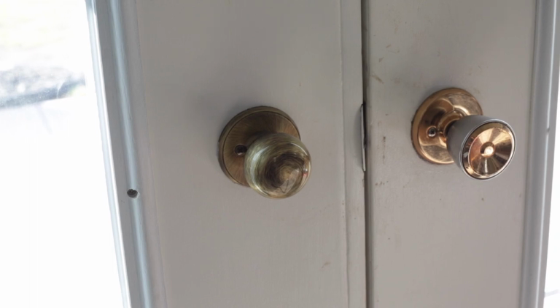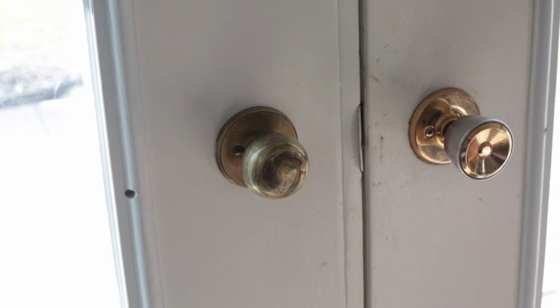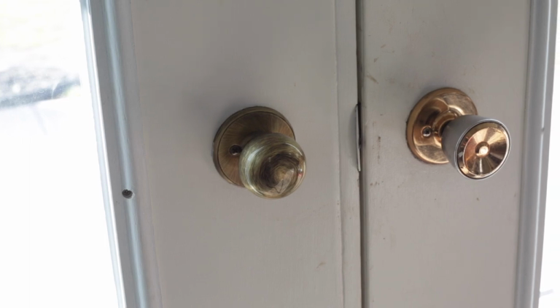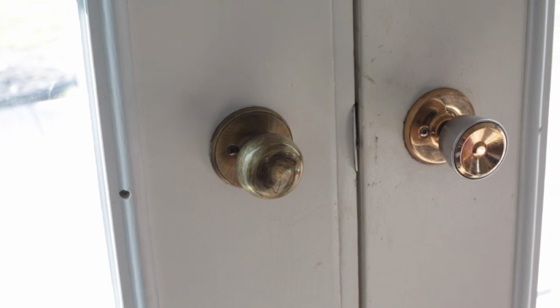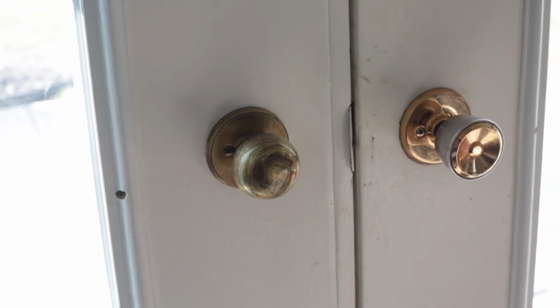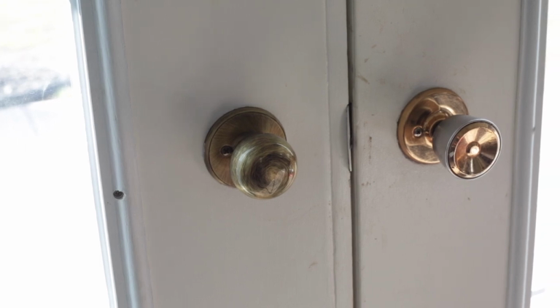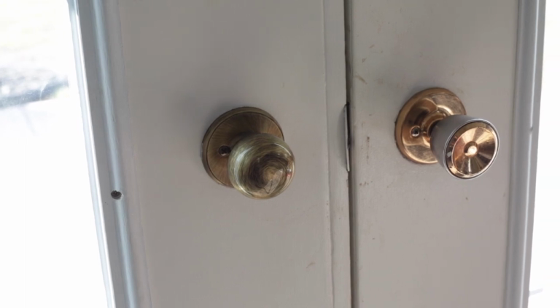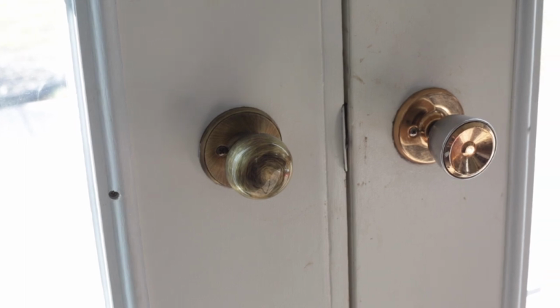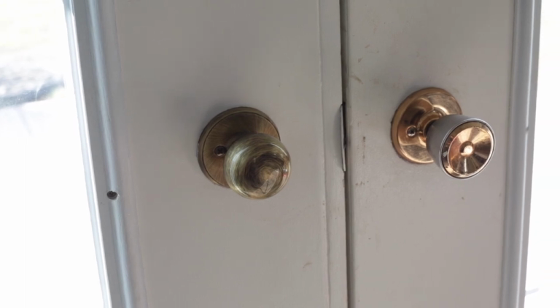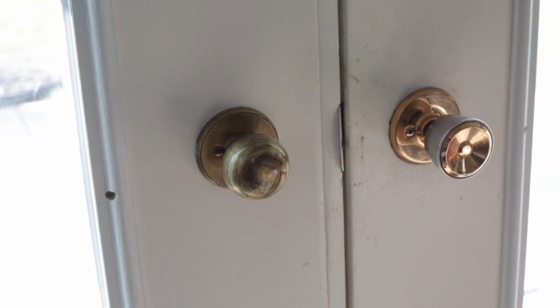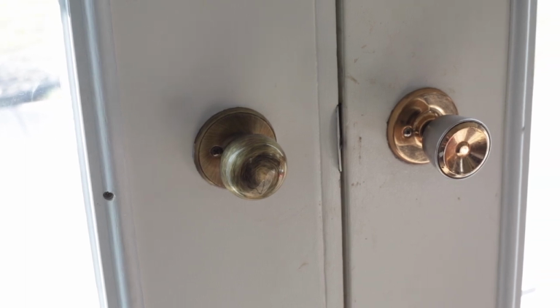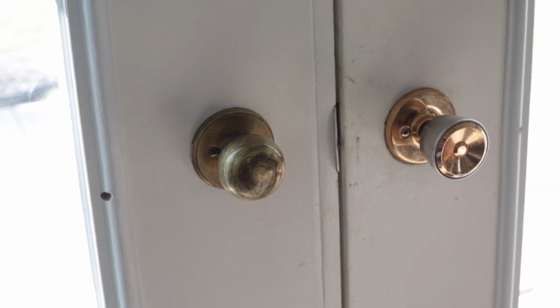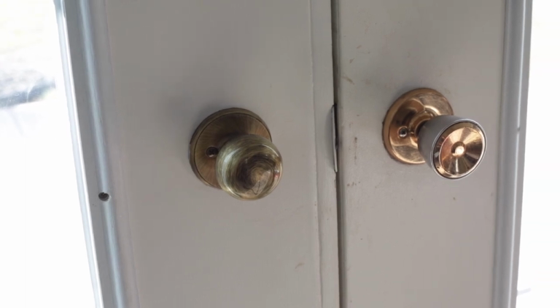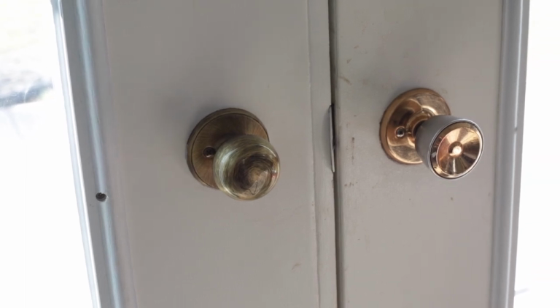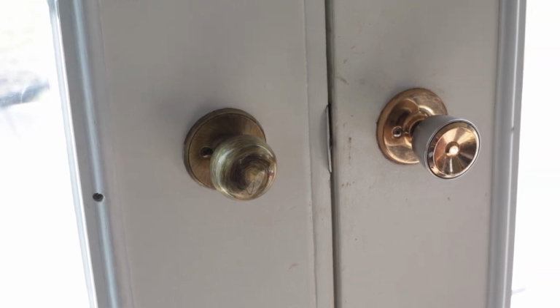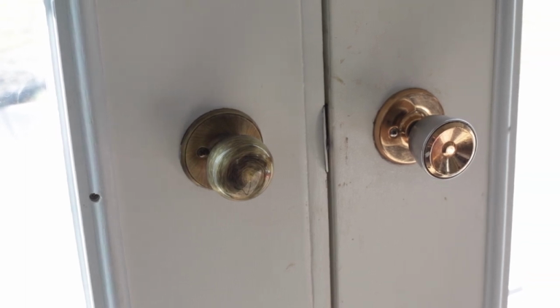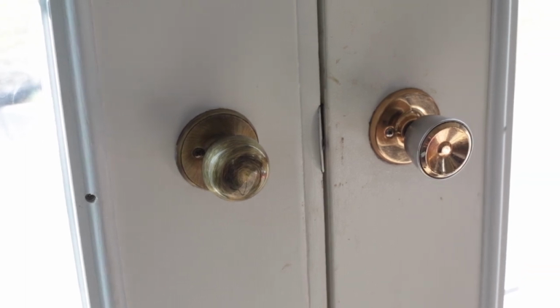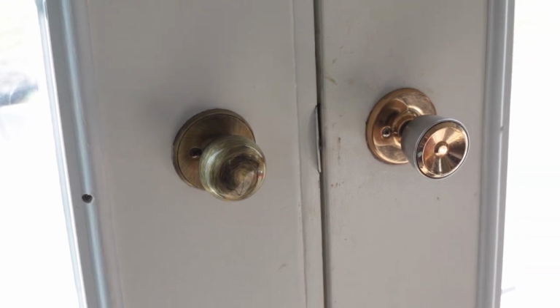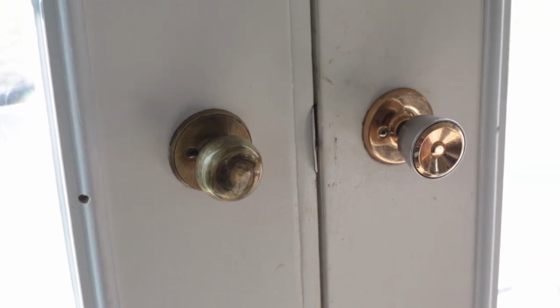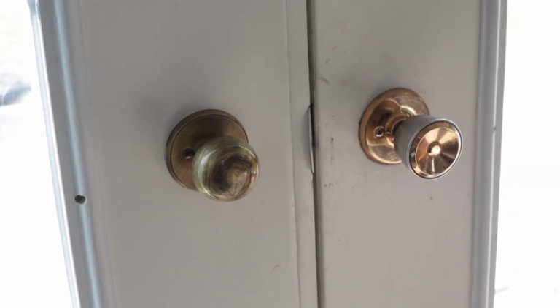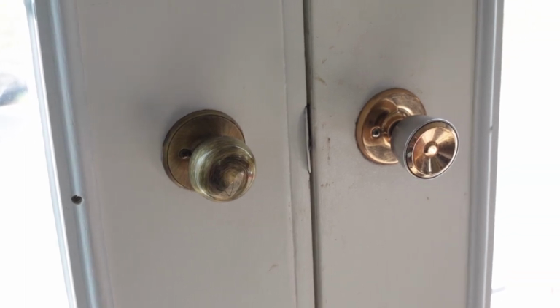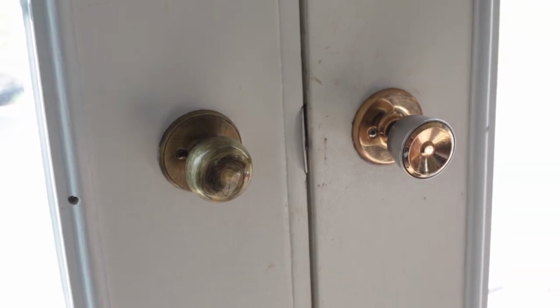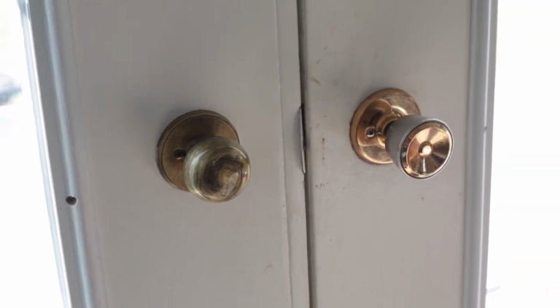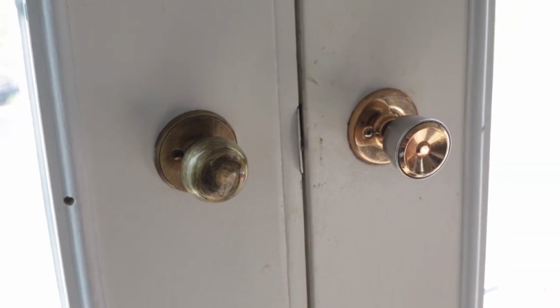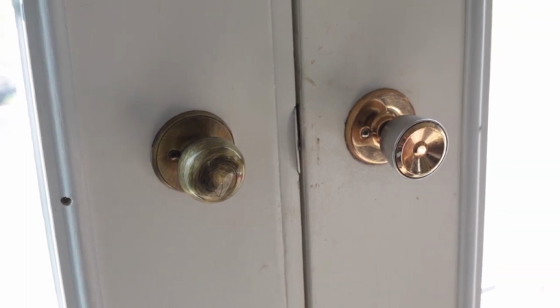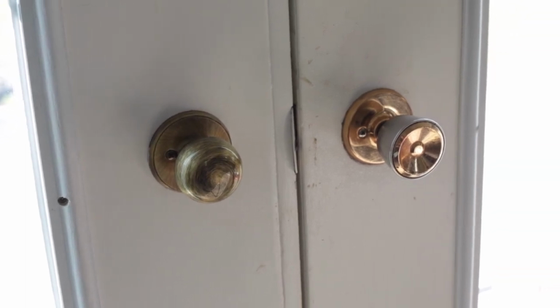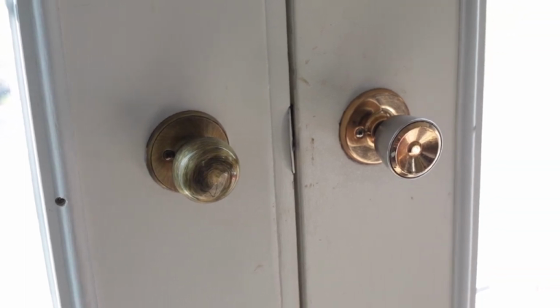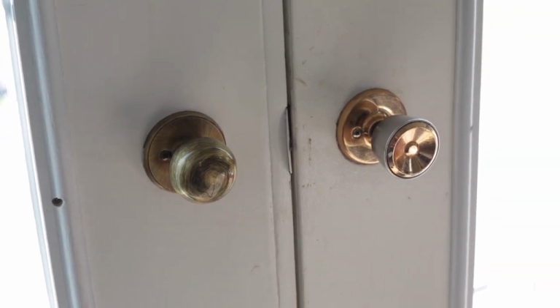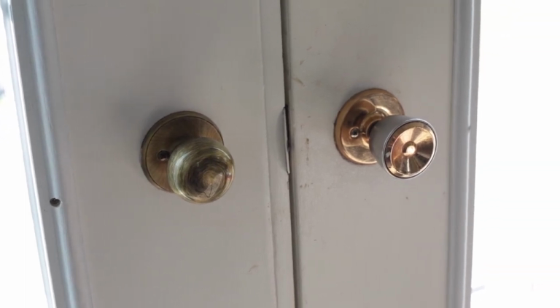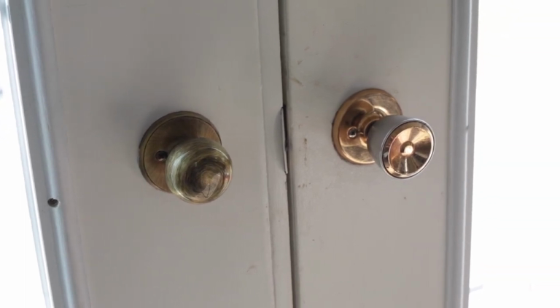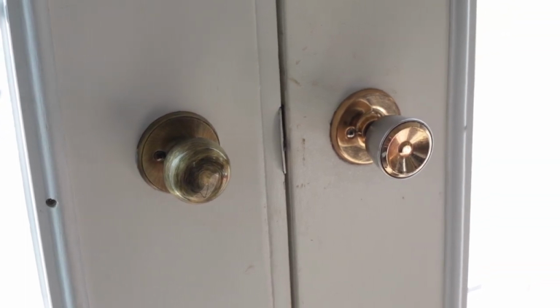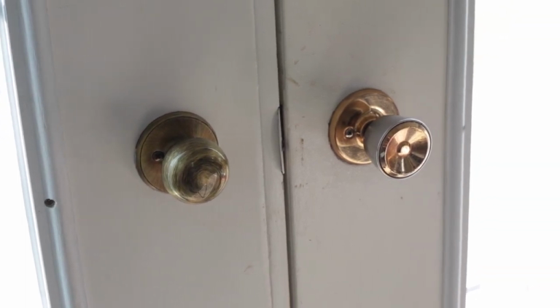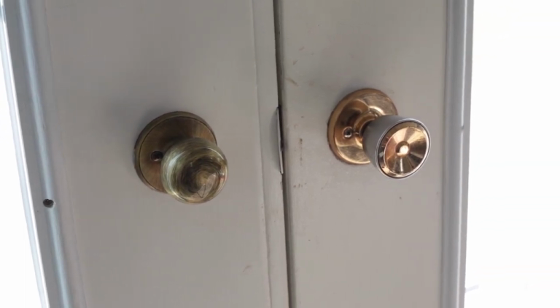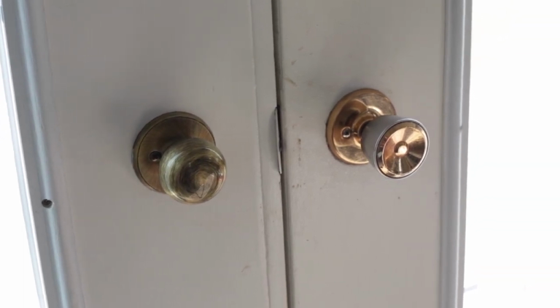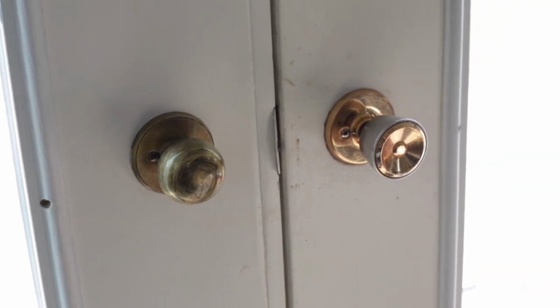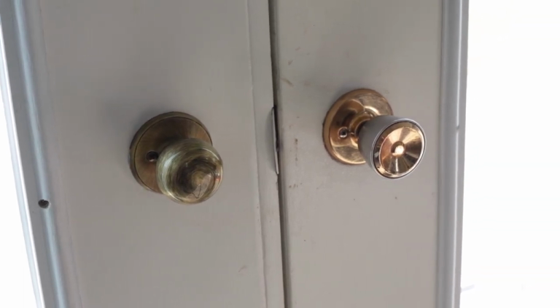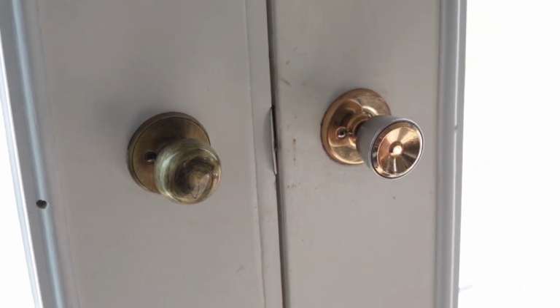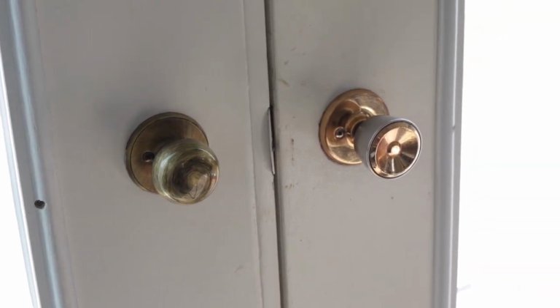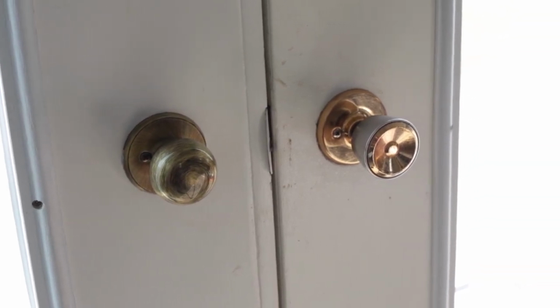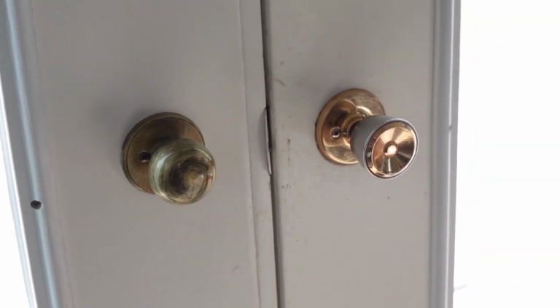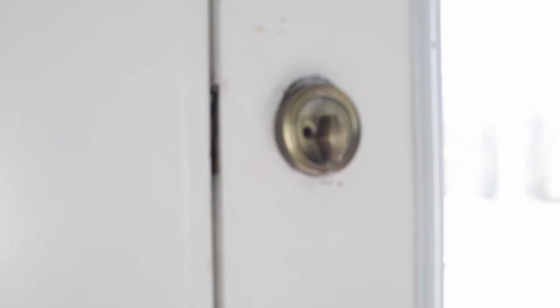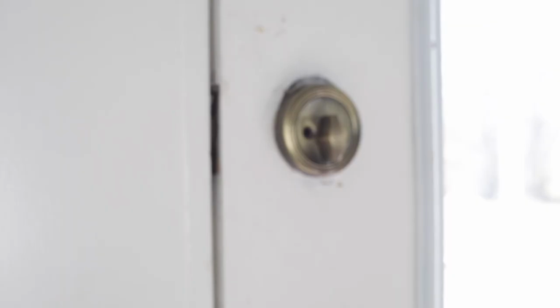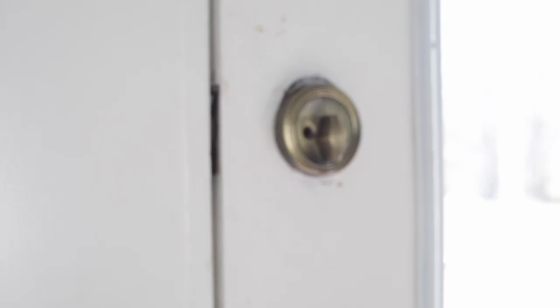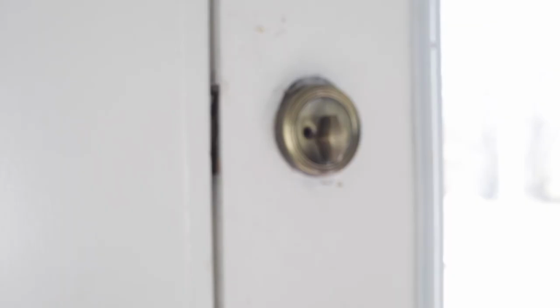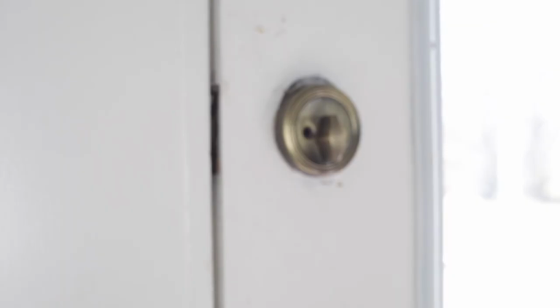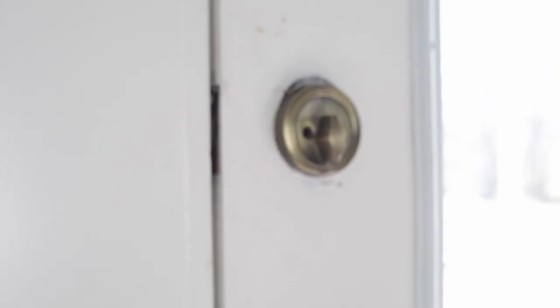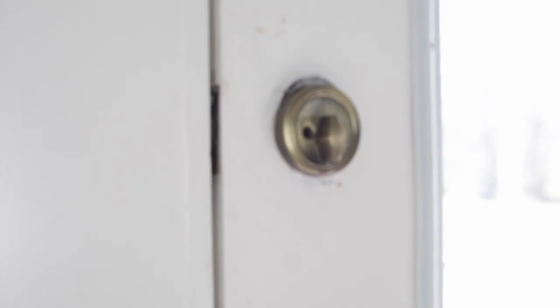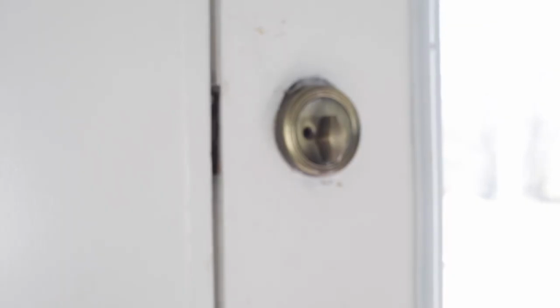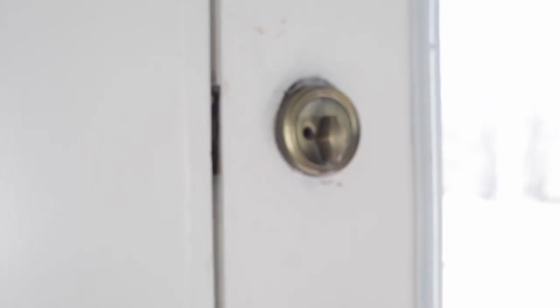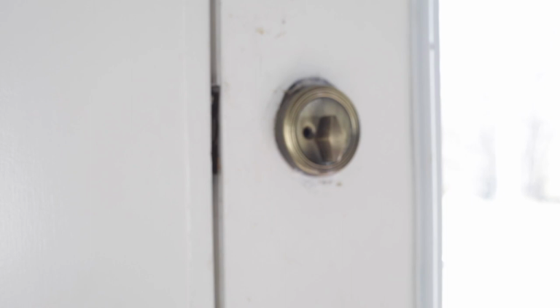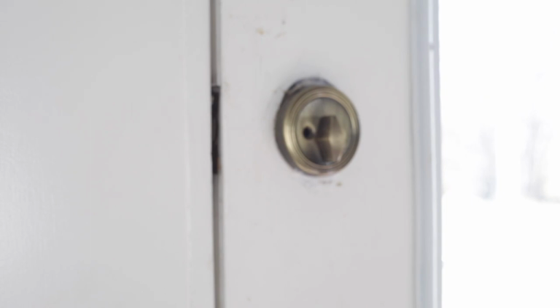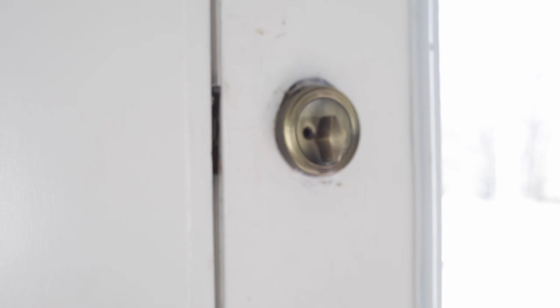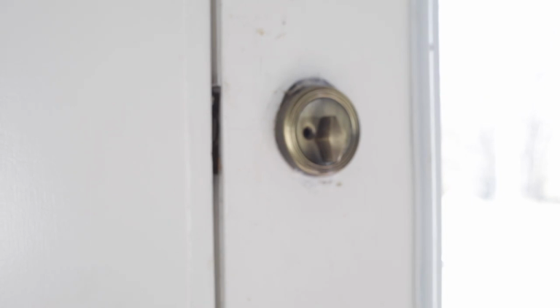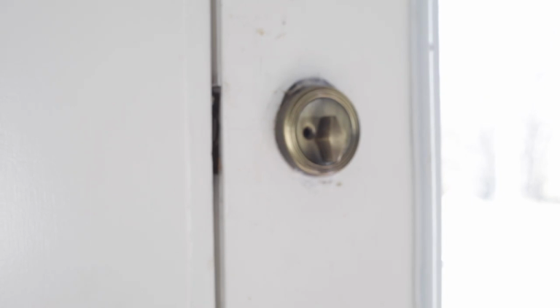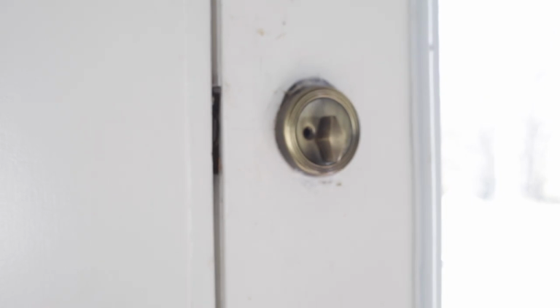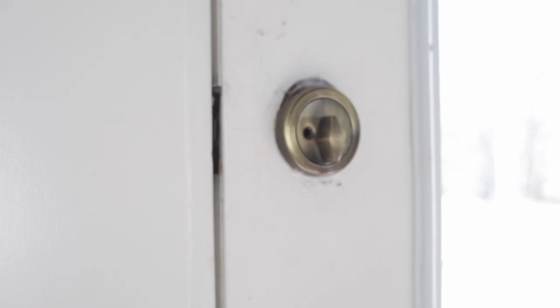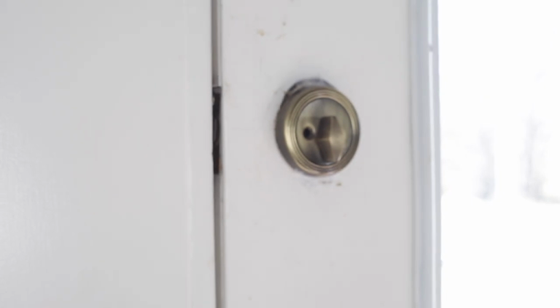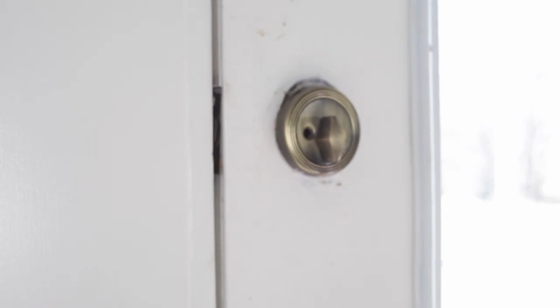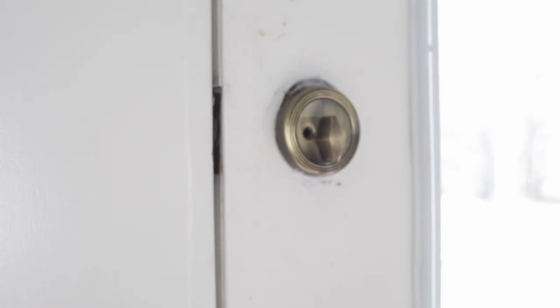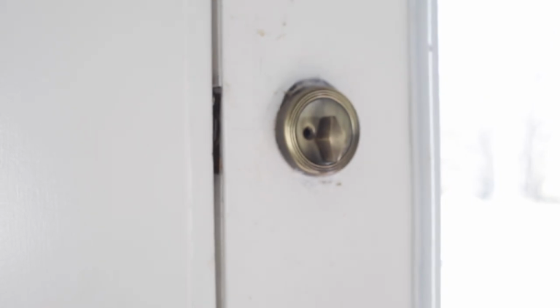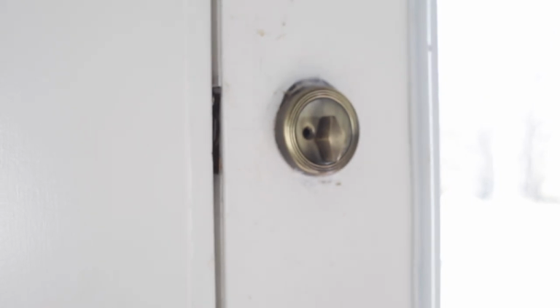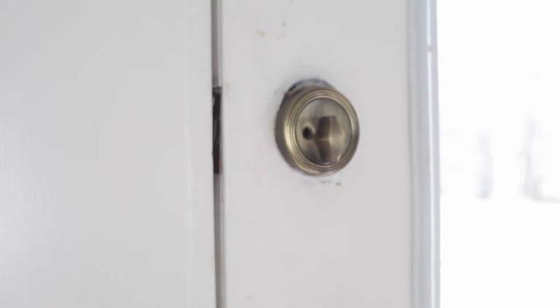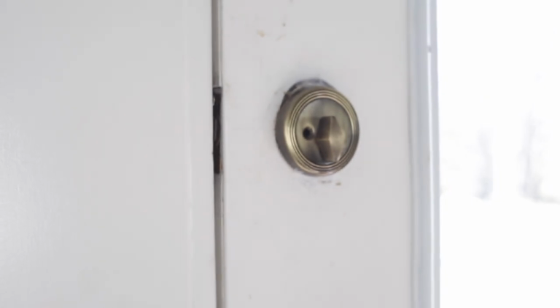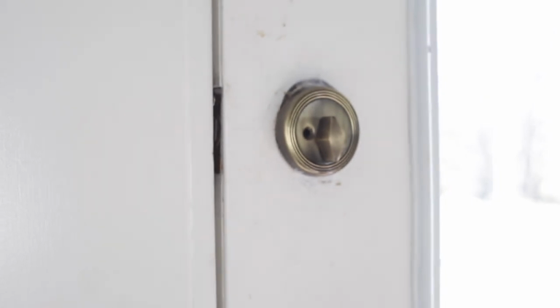Here's a view of the old handle sets. You can see there are a couple of different designs, so we're really excited to swap them out with some new hardware.